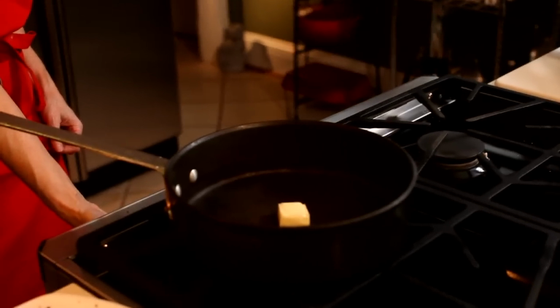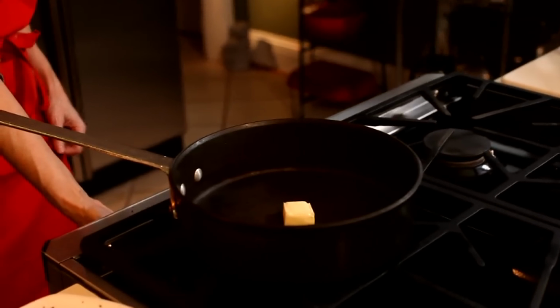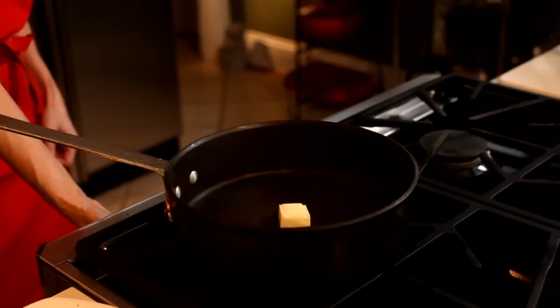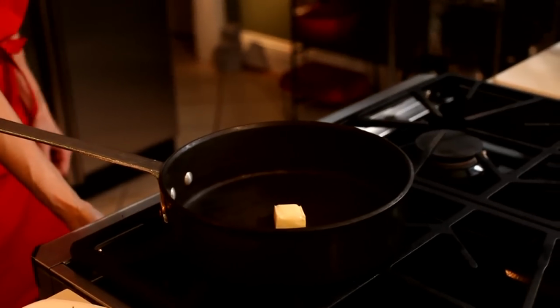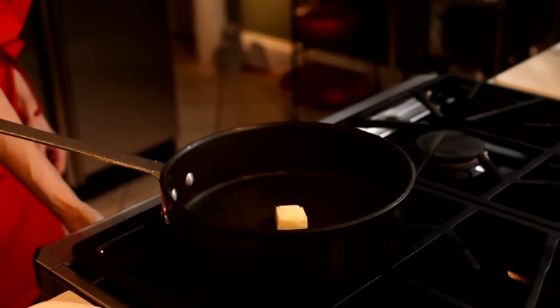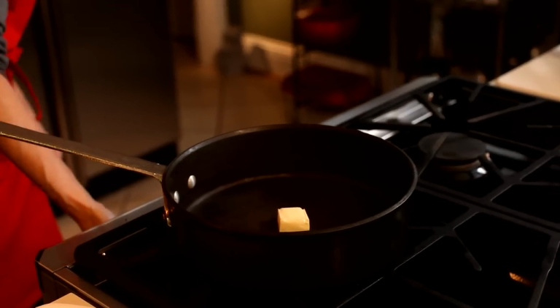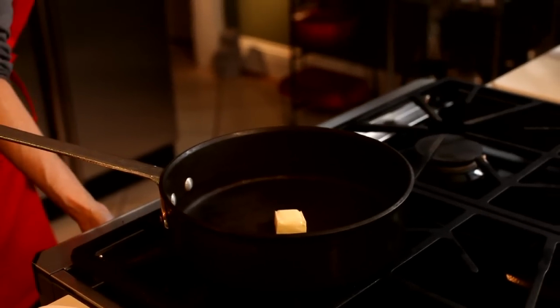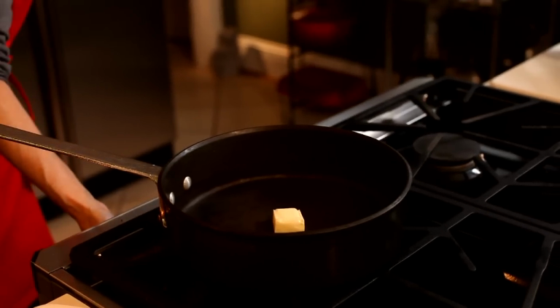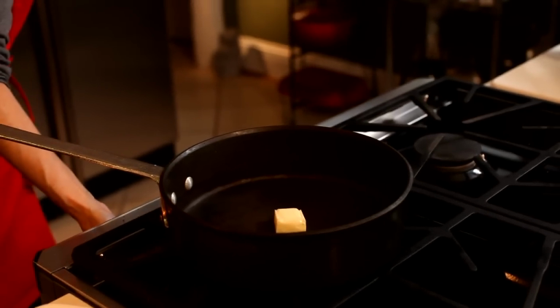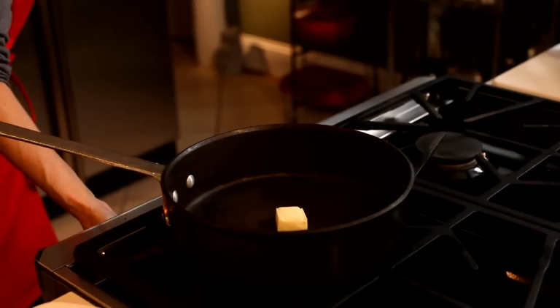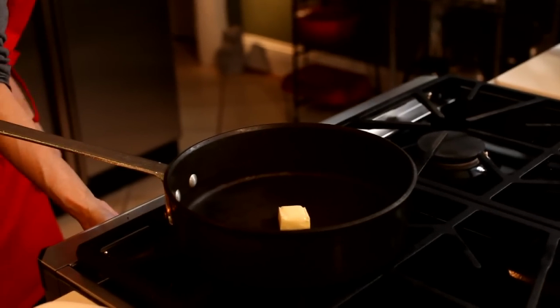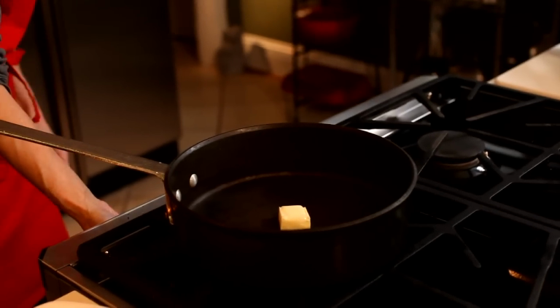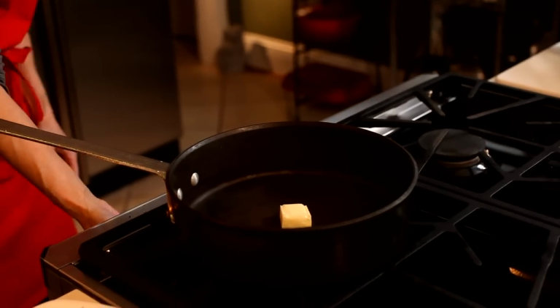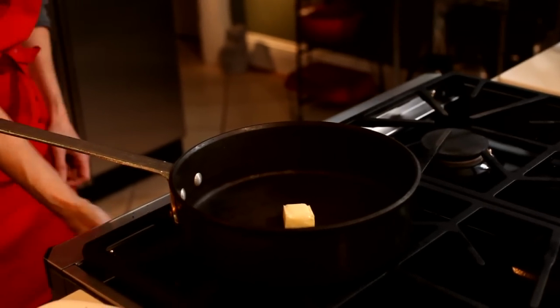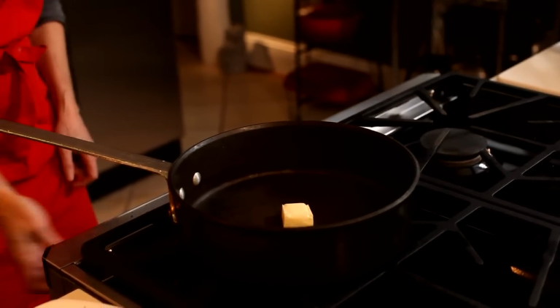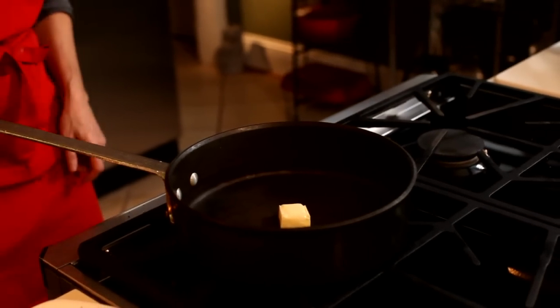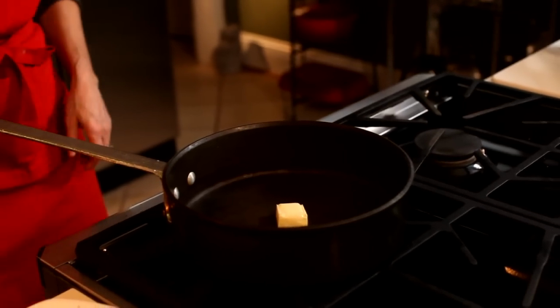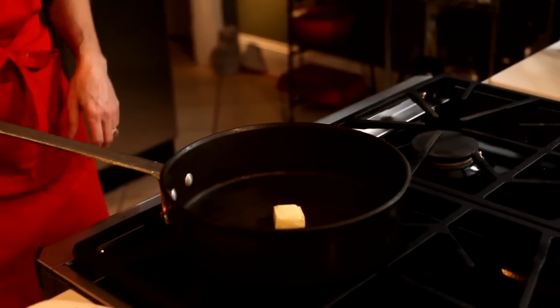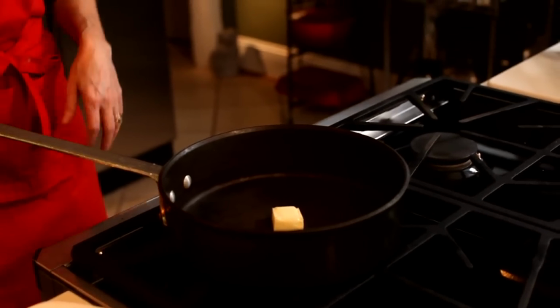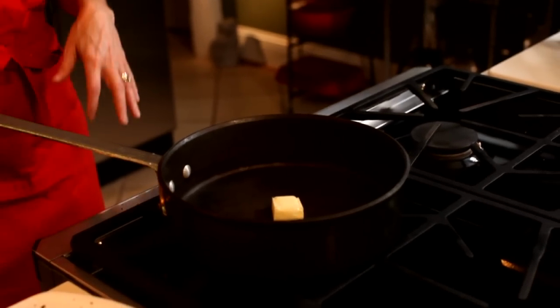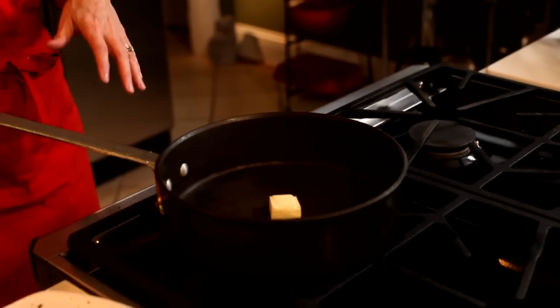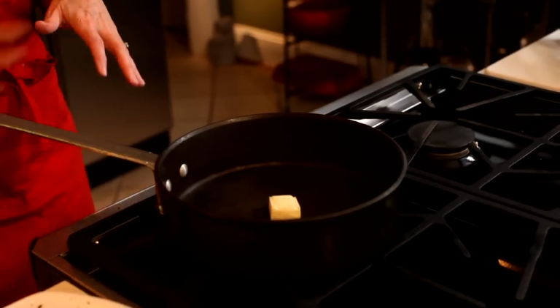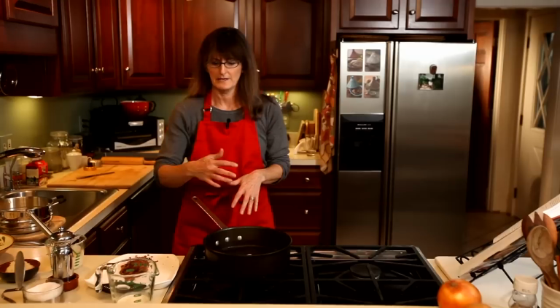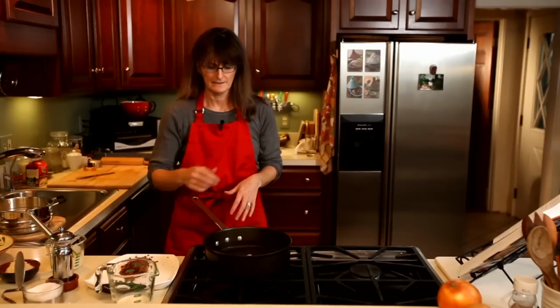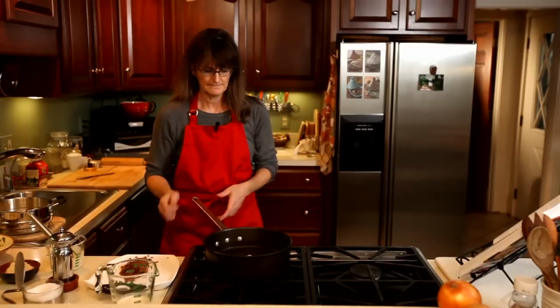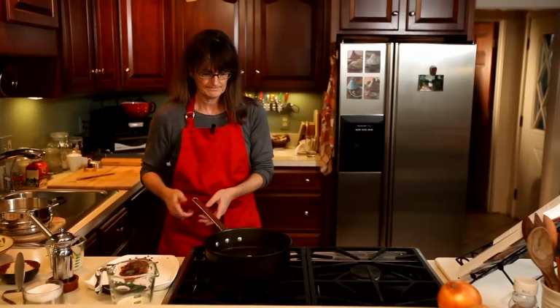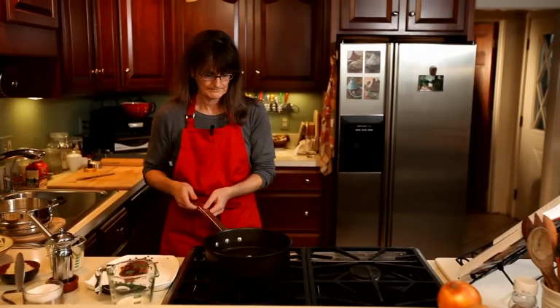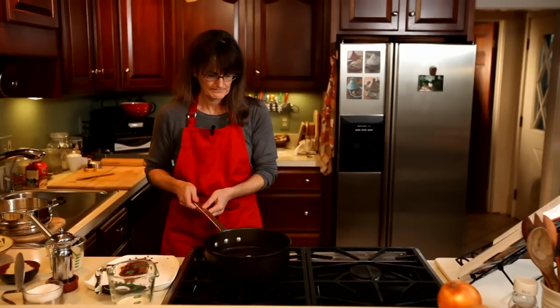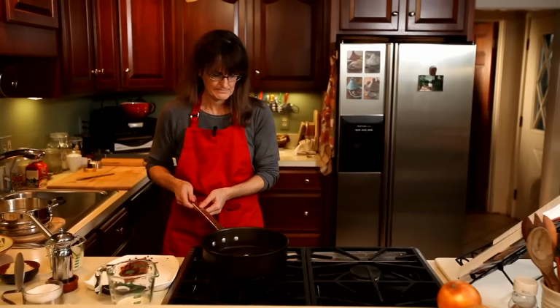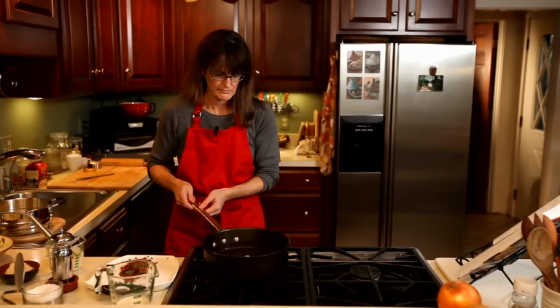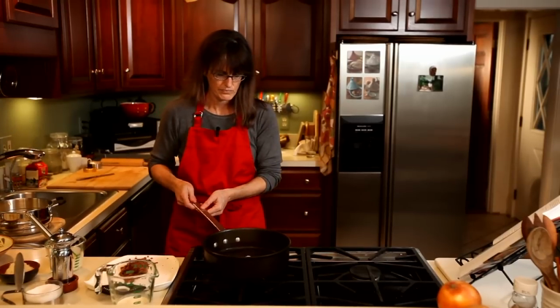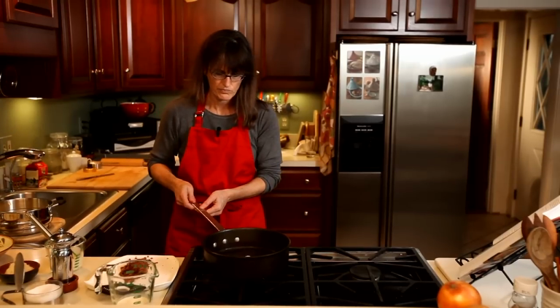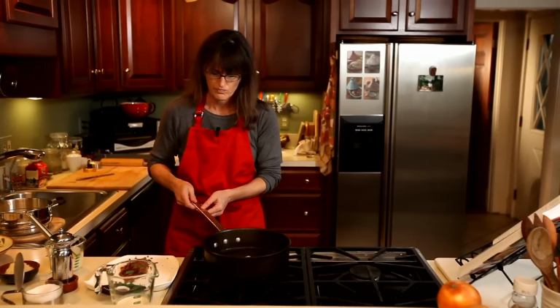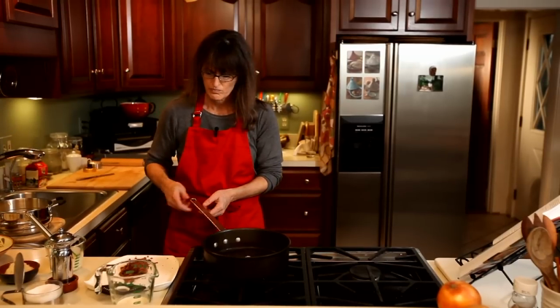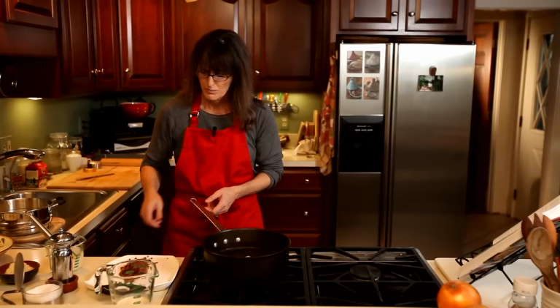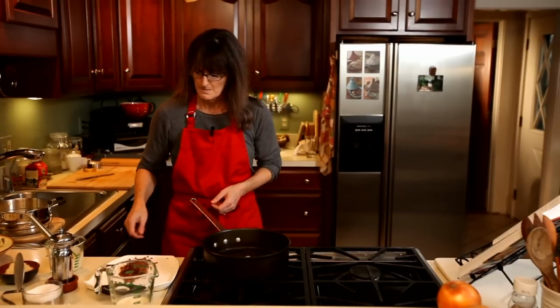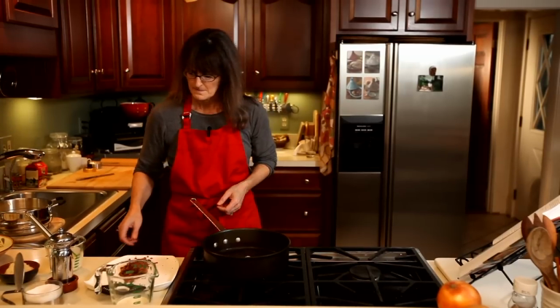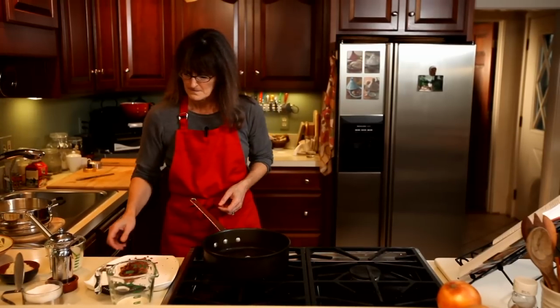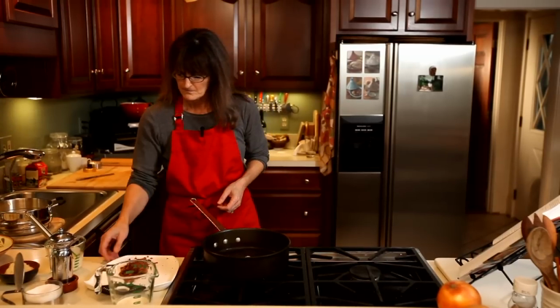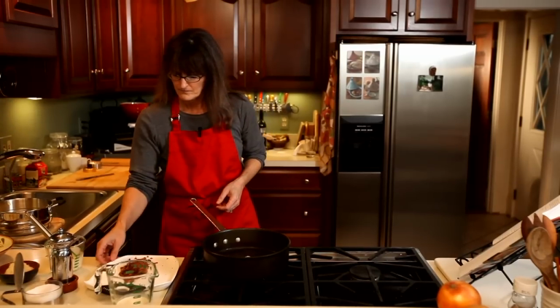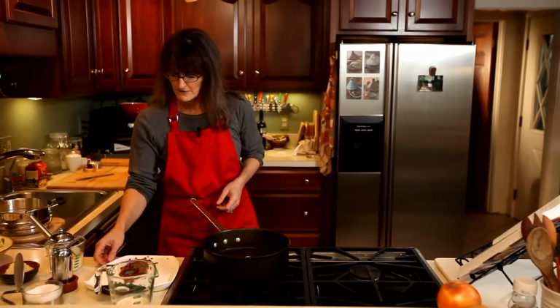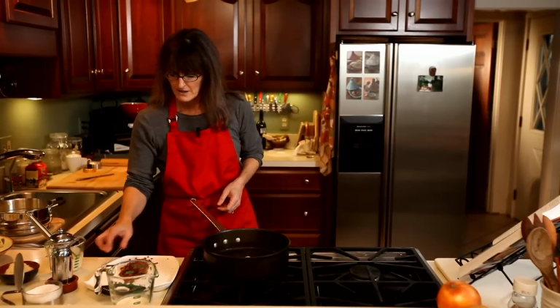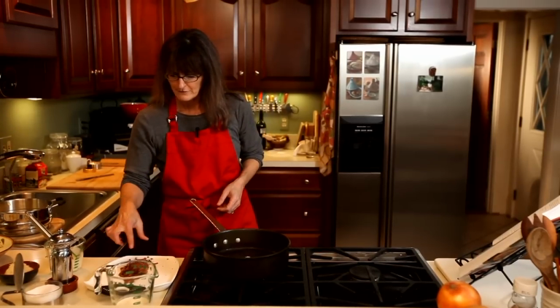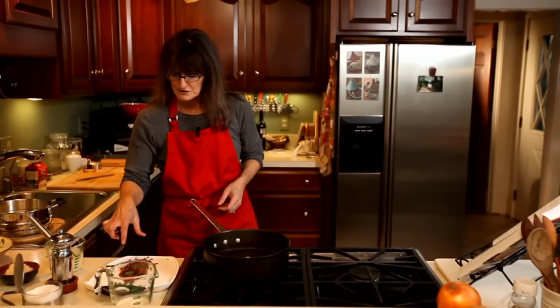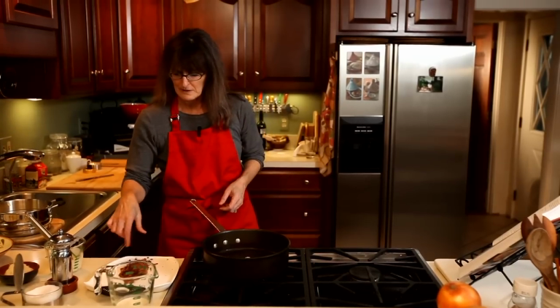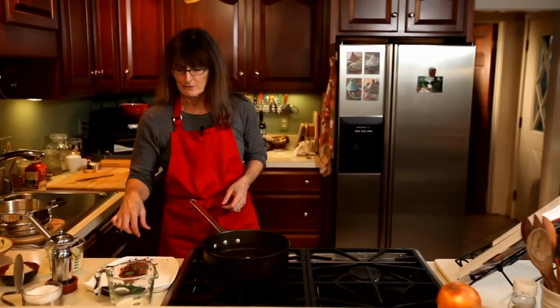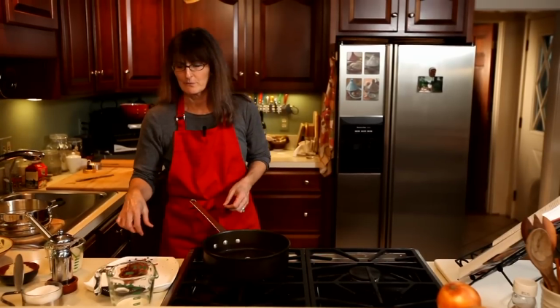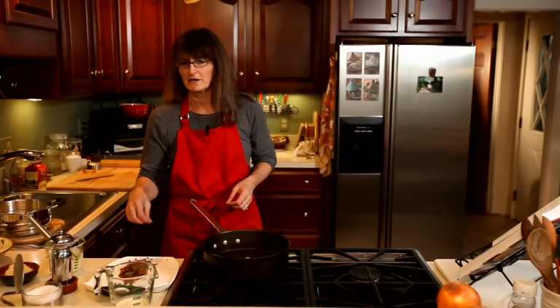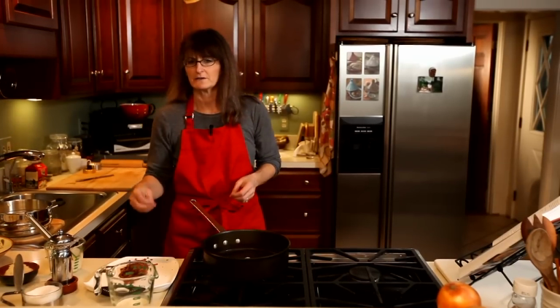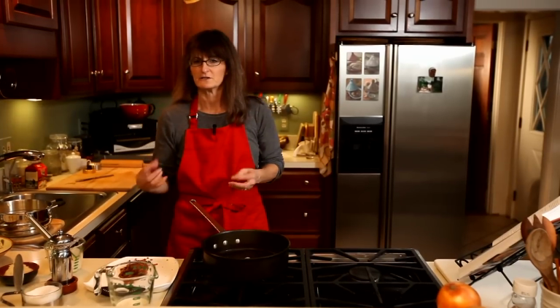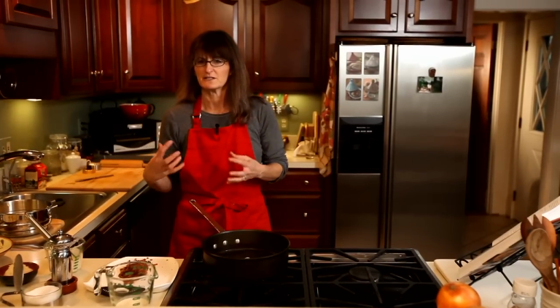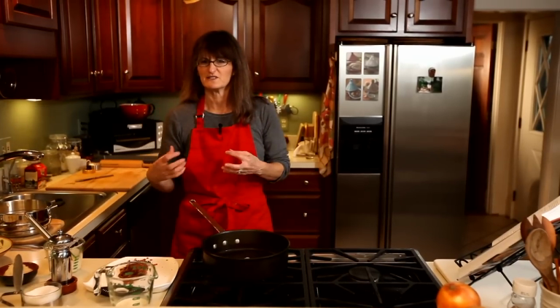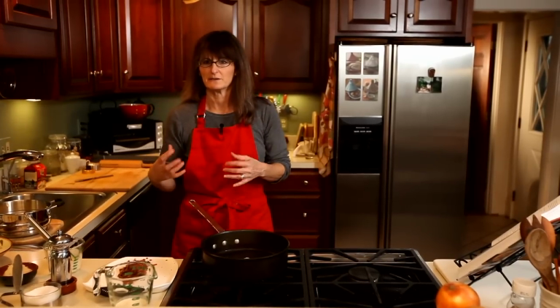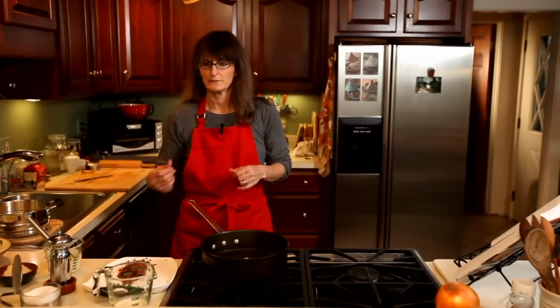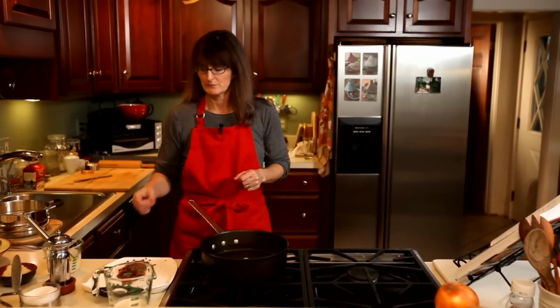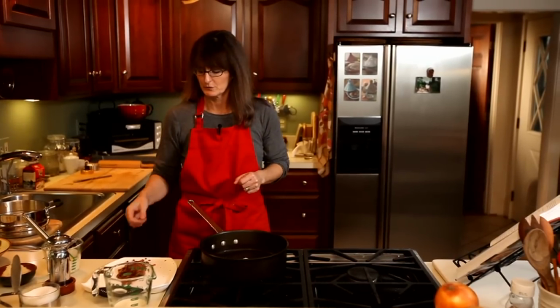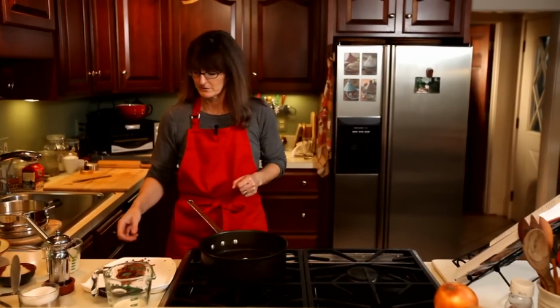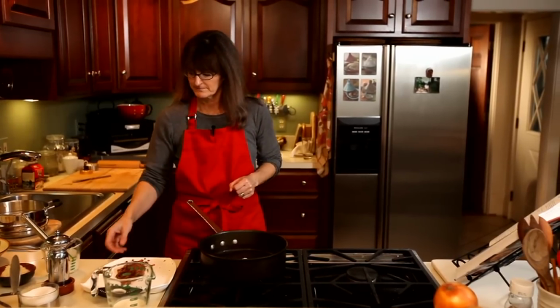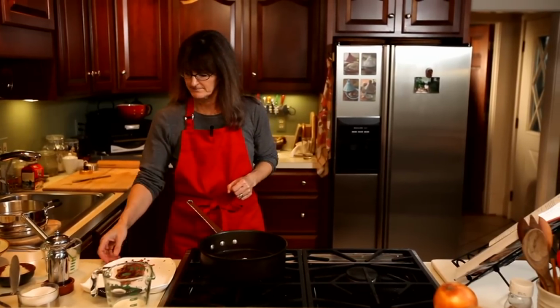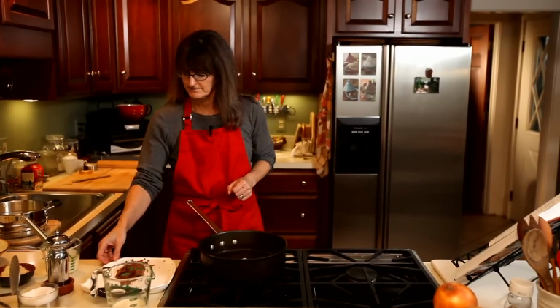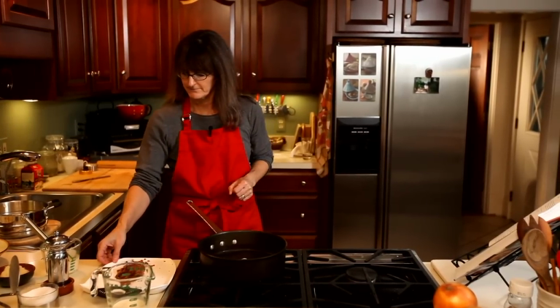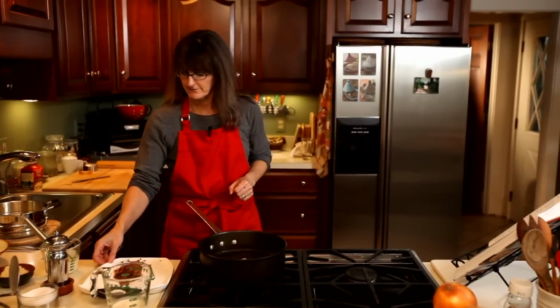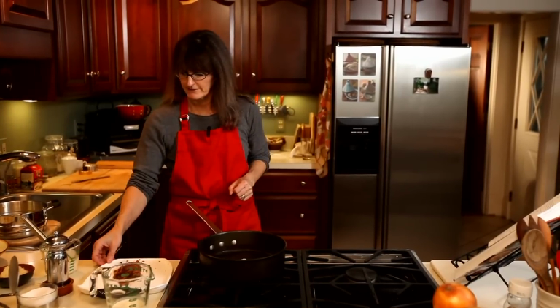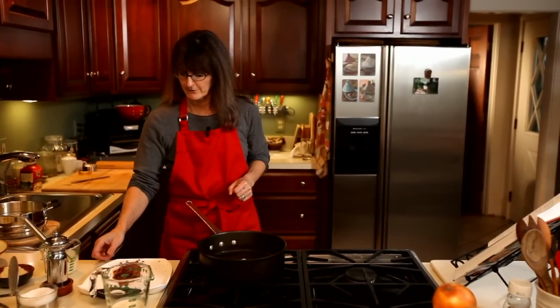Once the butter is melted, I'm going to add the bacon. I've used pepper bacon — it just gives a little bit more flavor.